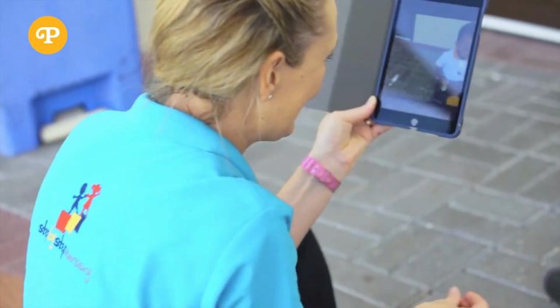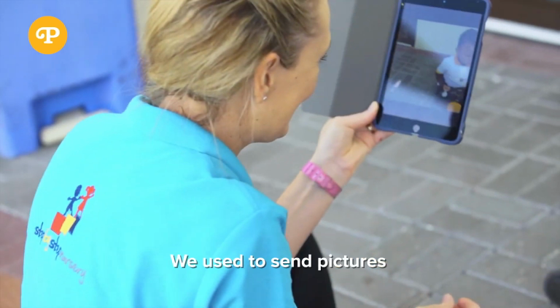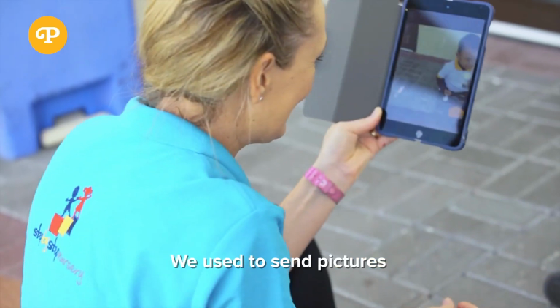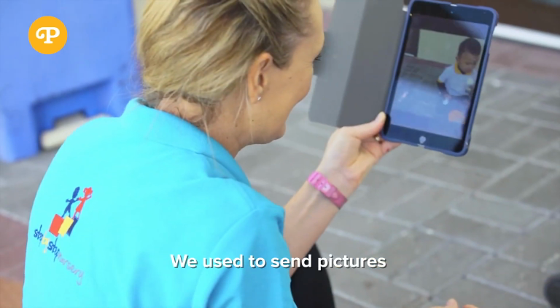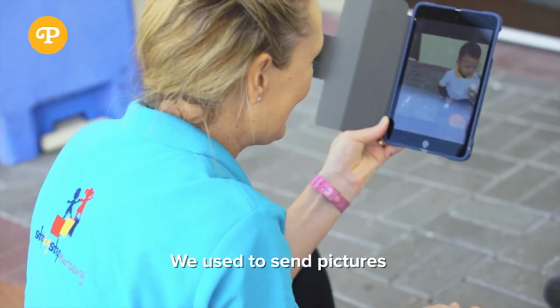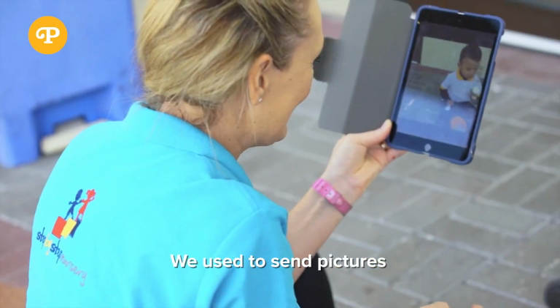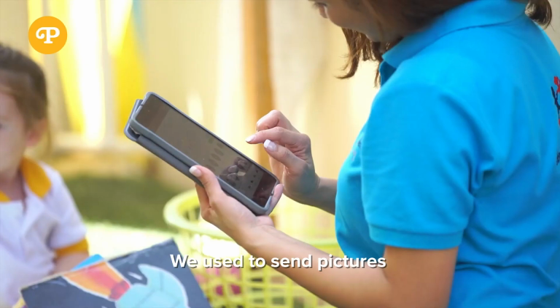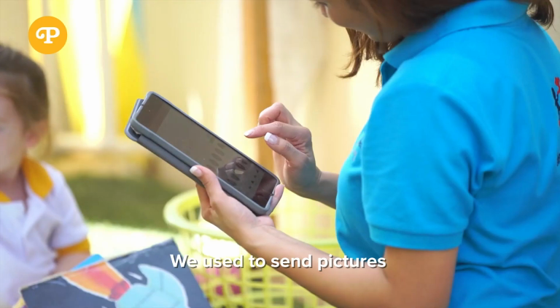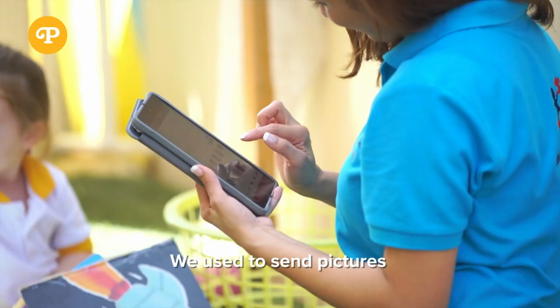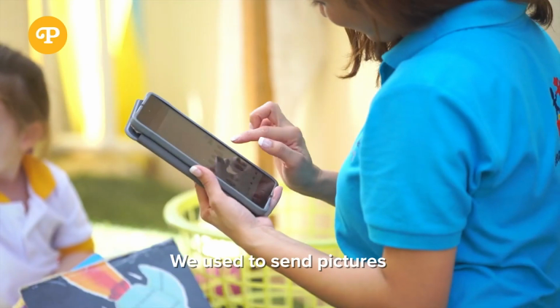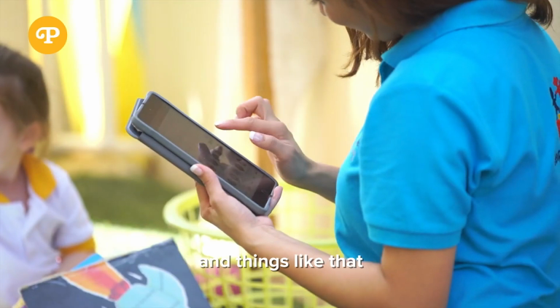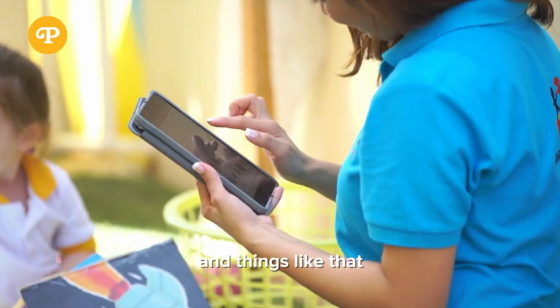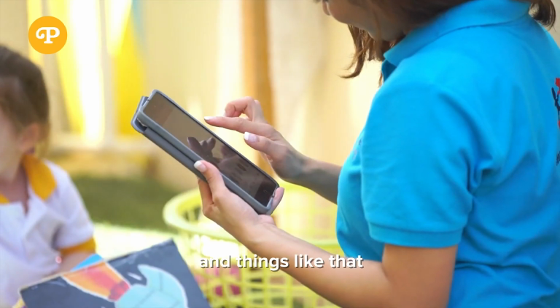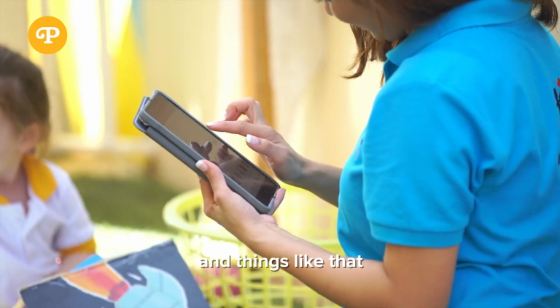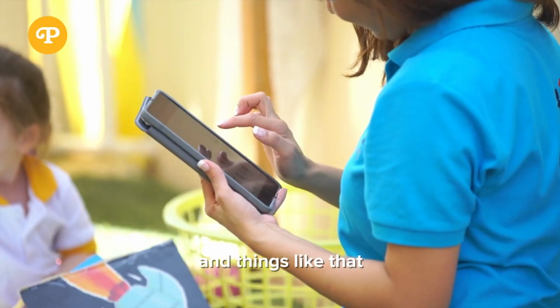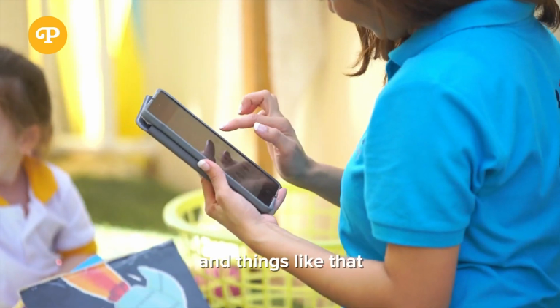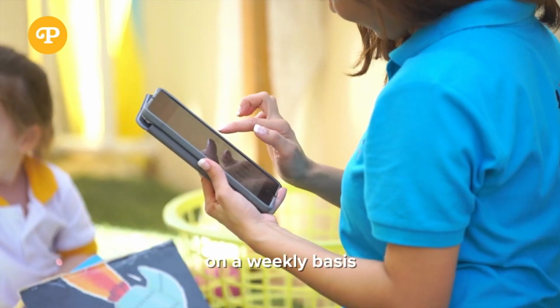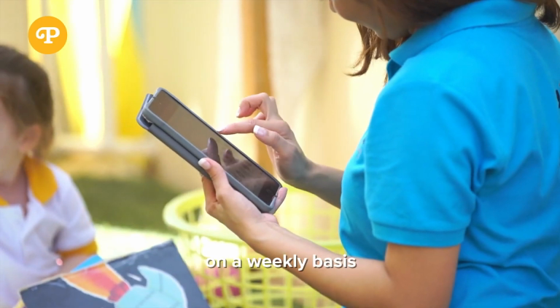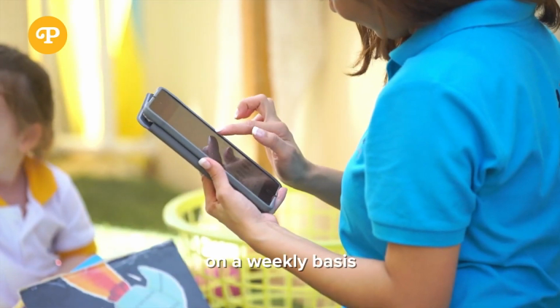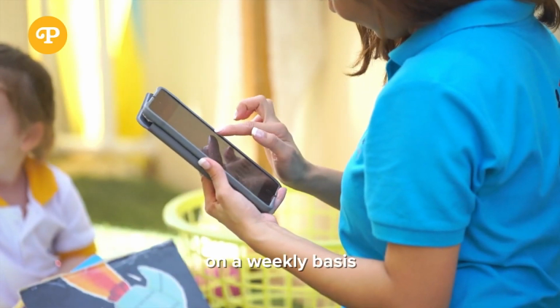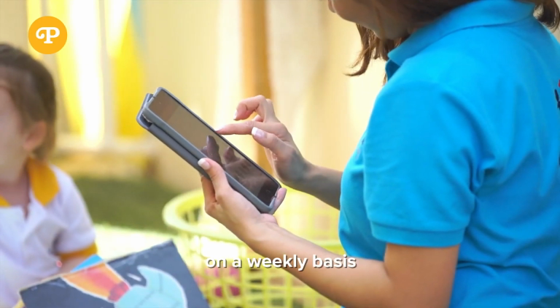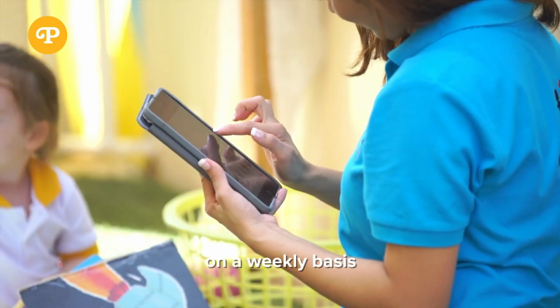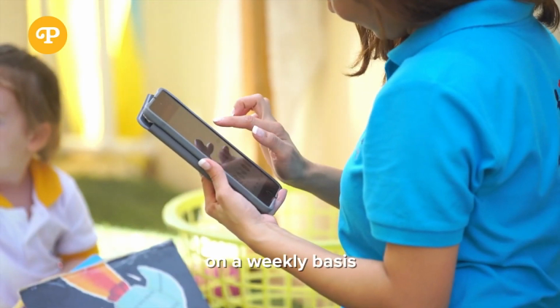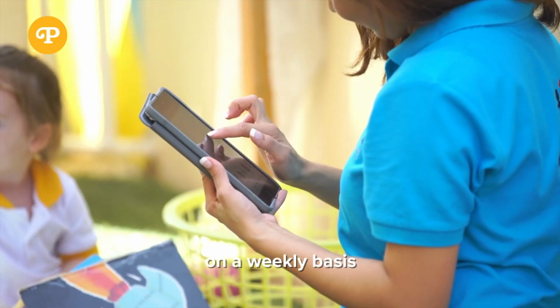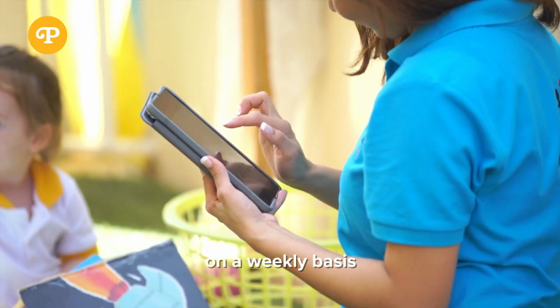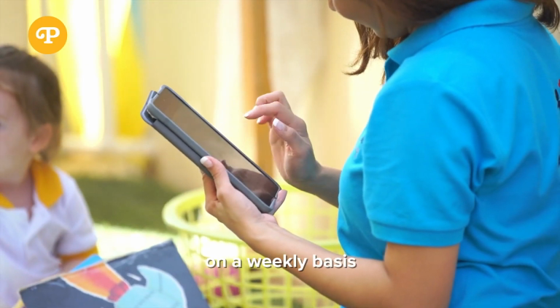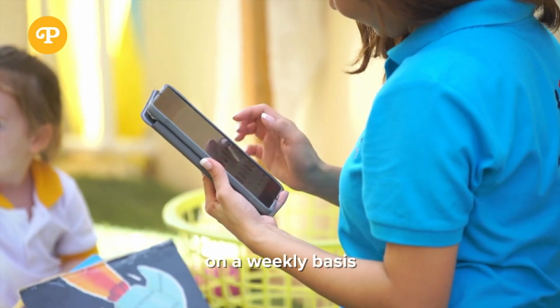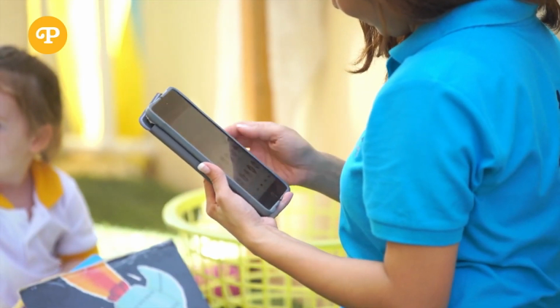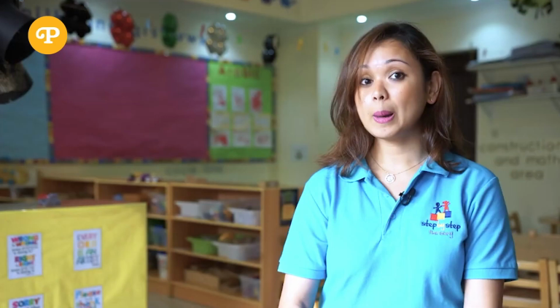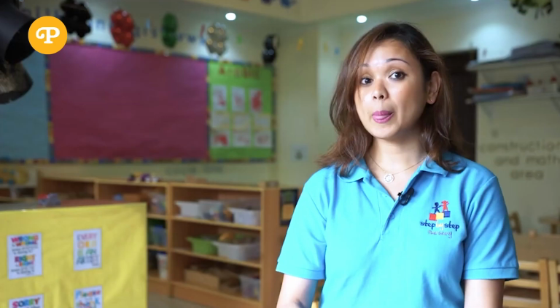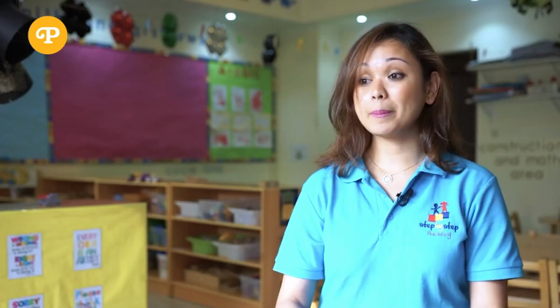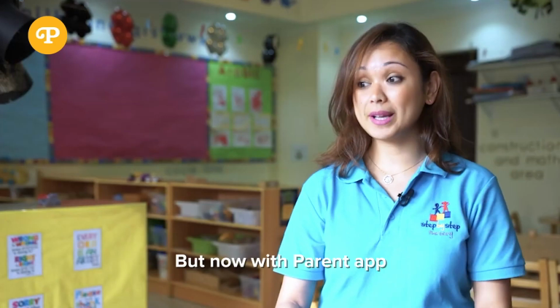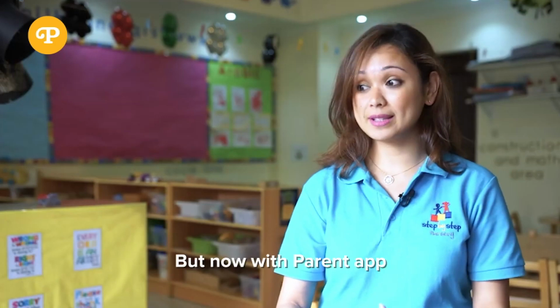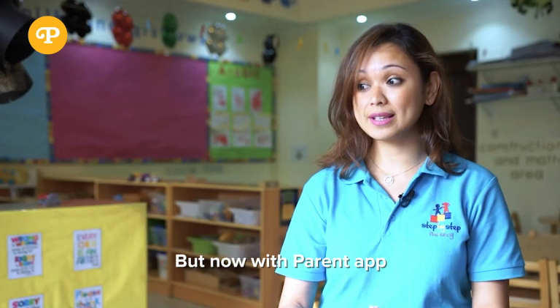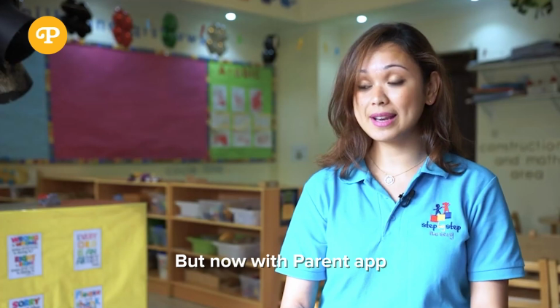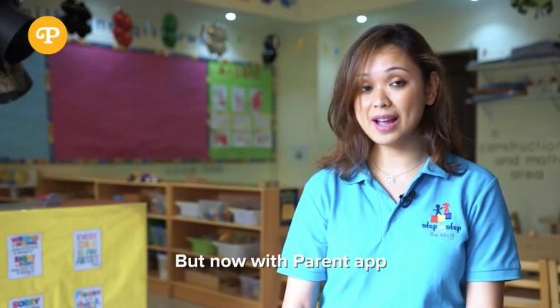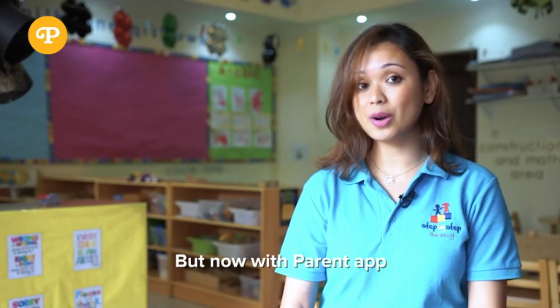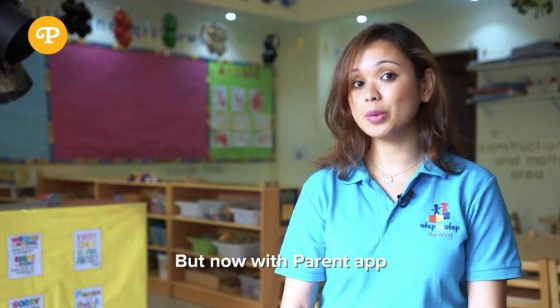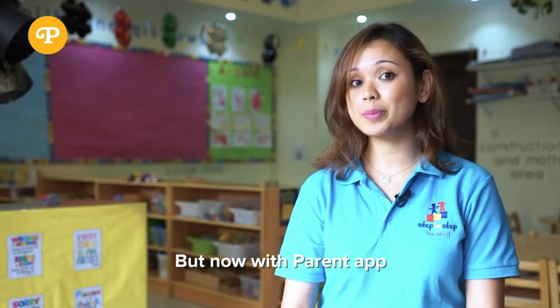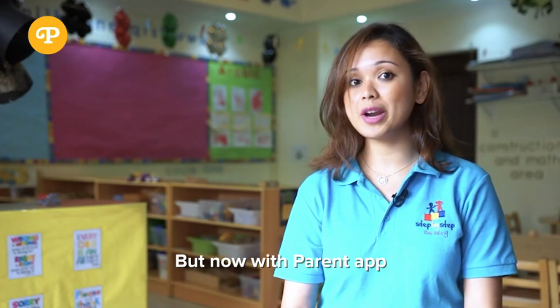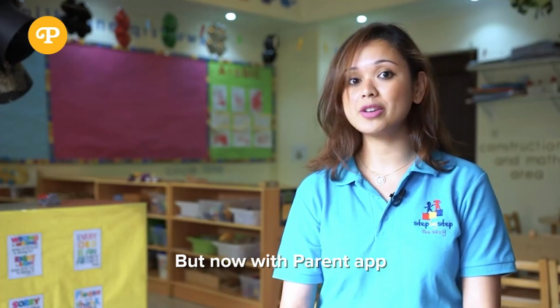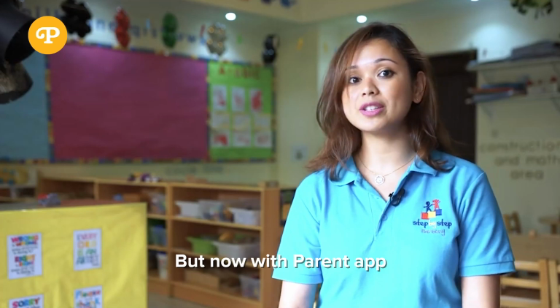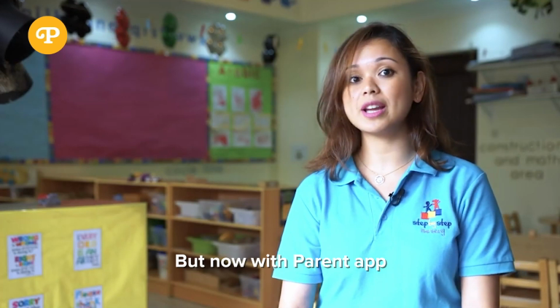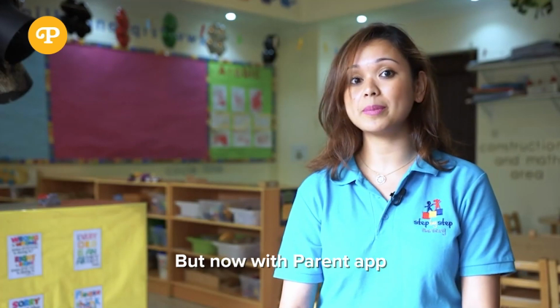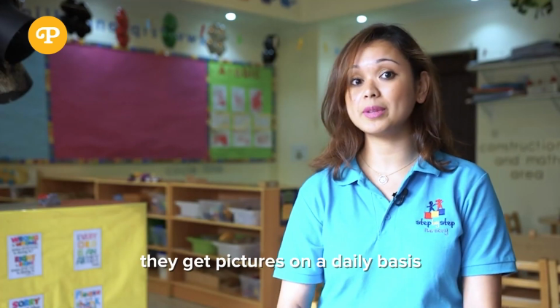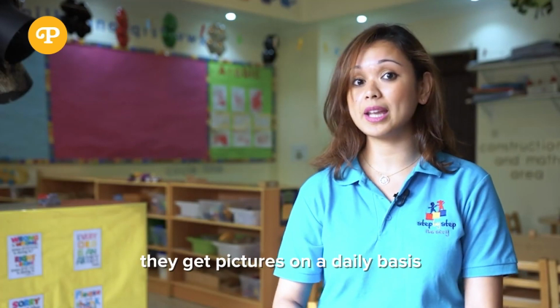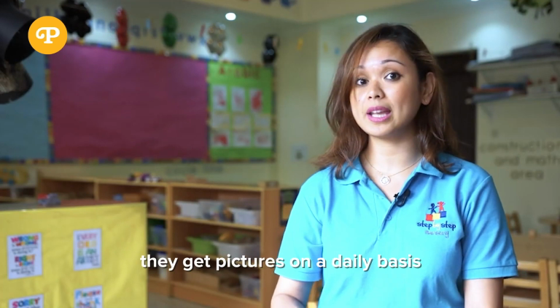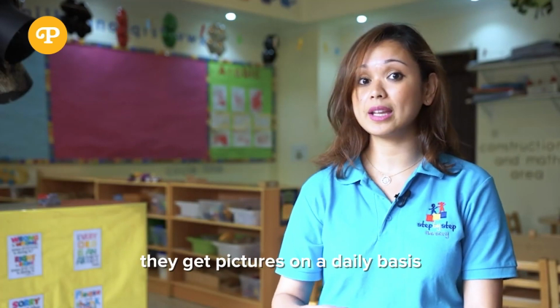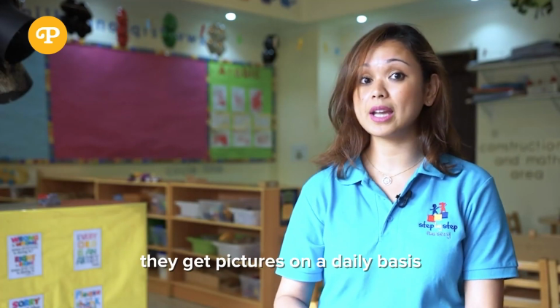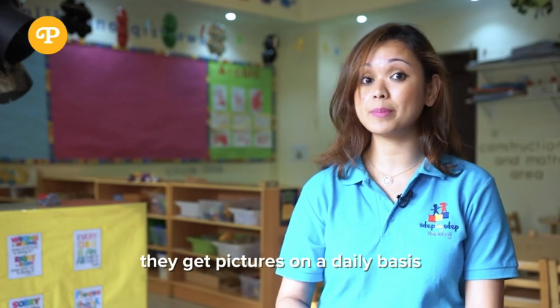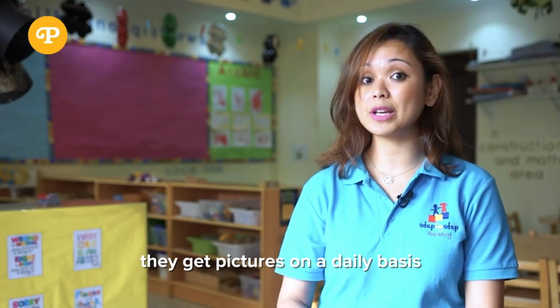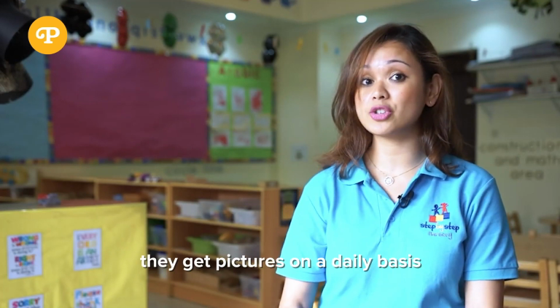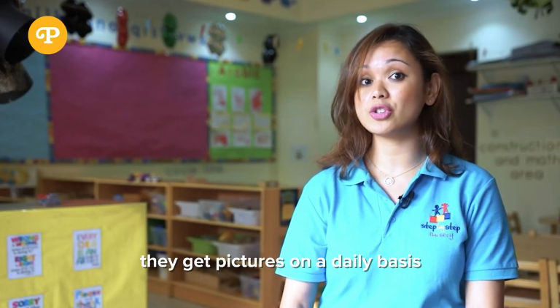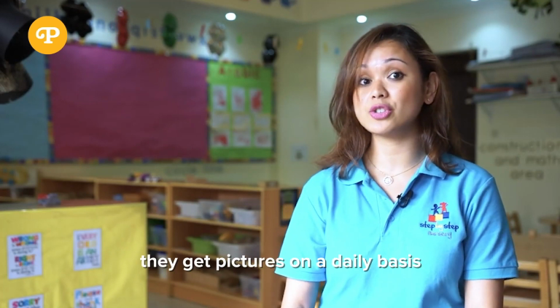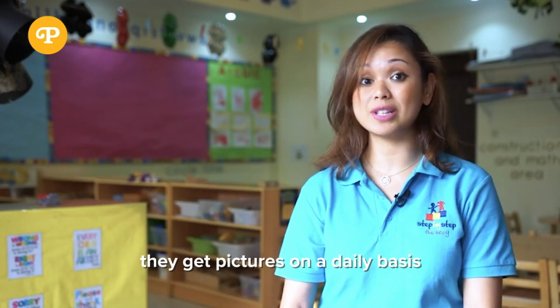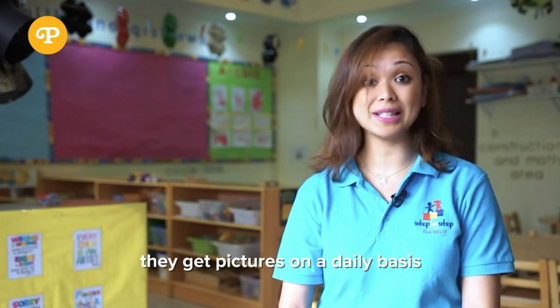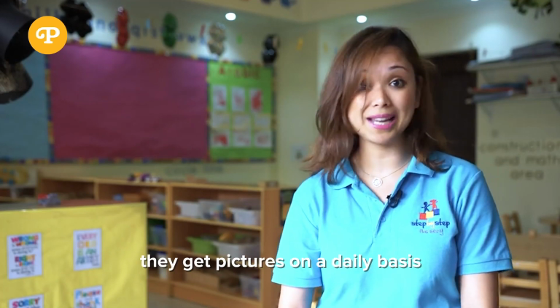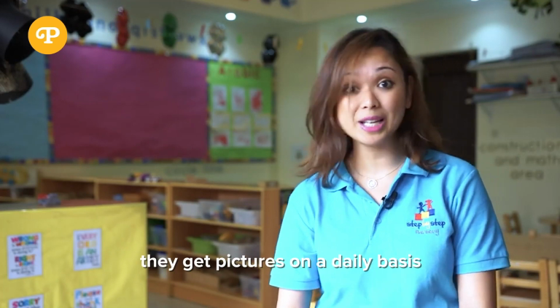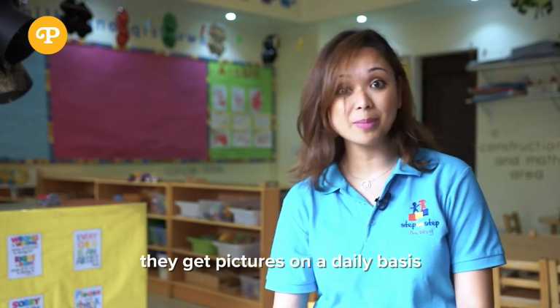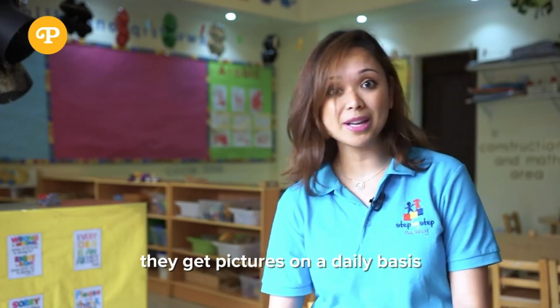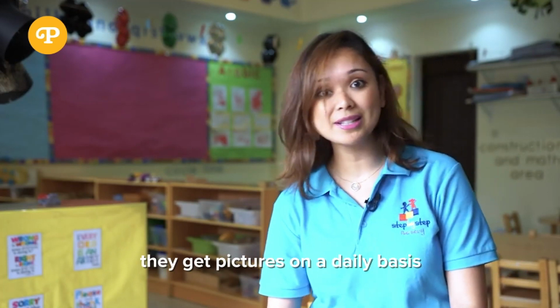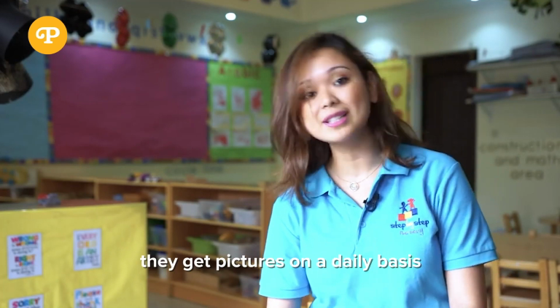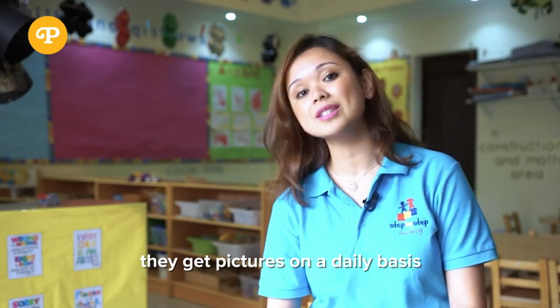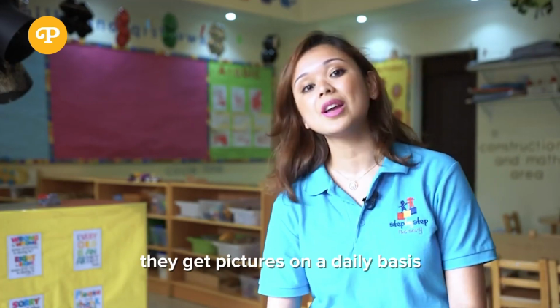We used to send pictures and things like that on a weekly basis, but now with the Parent App they get pictures on a daily basis.